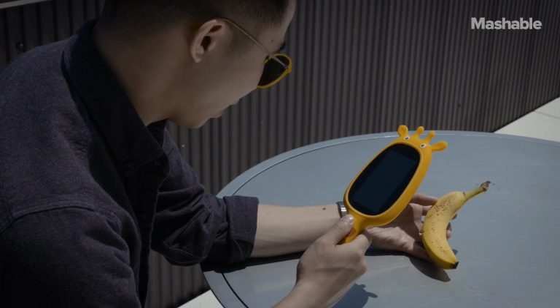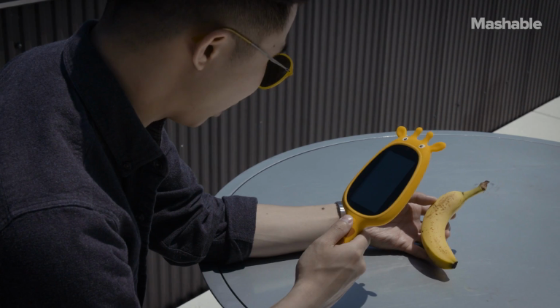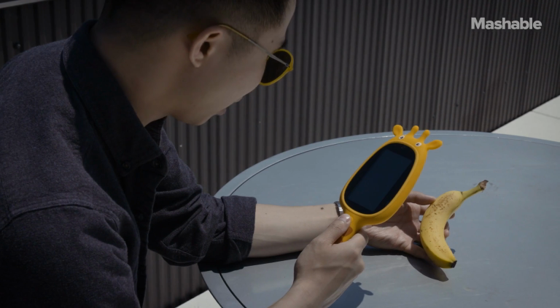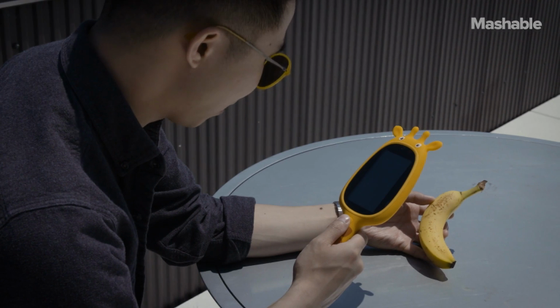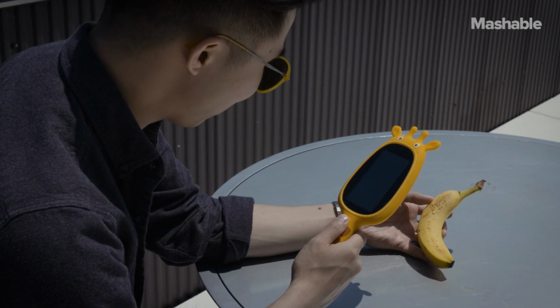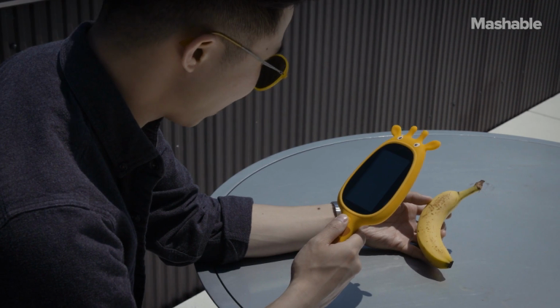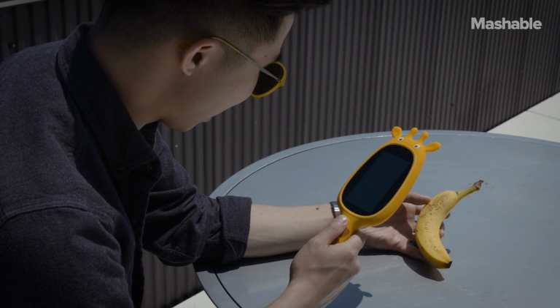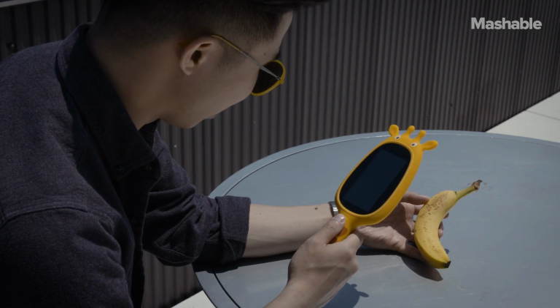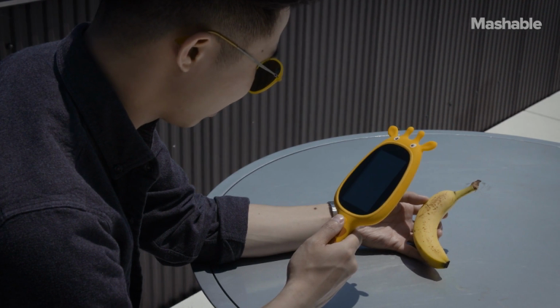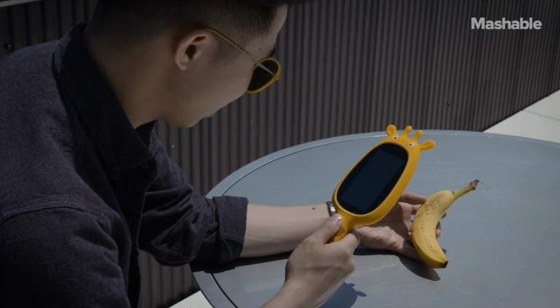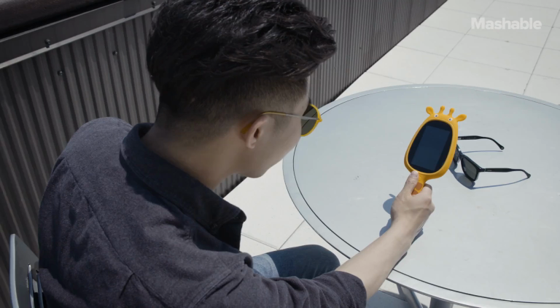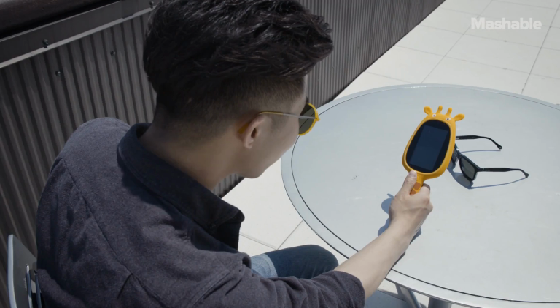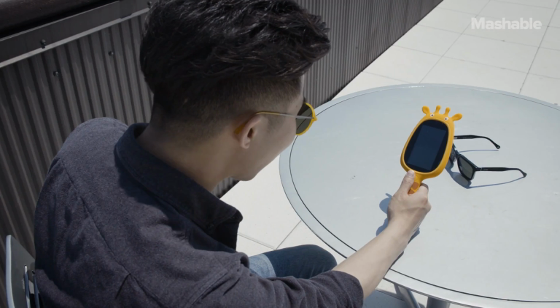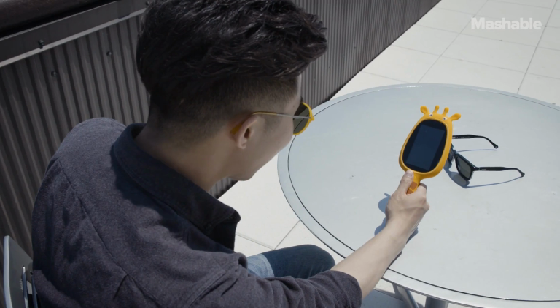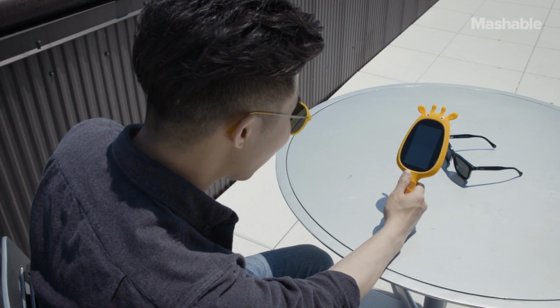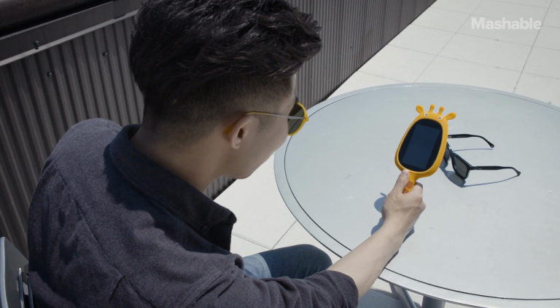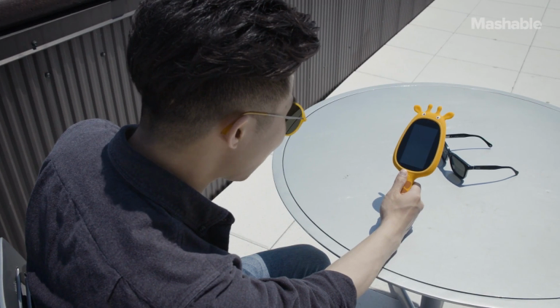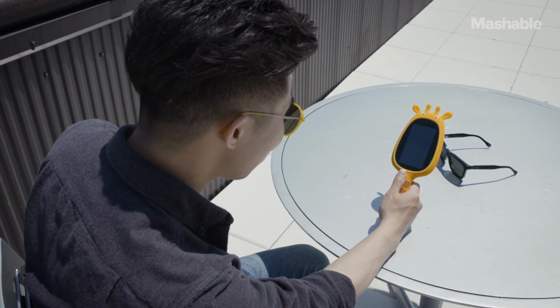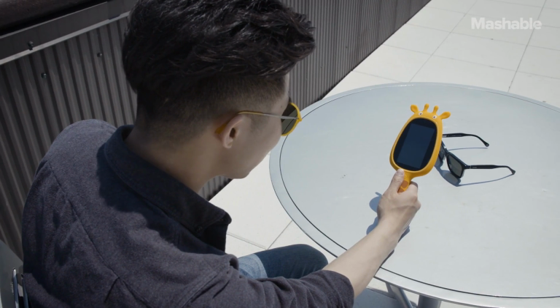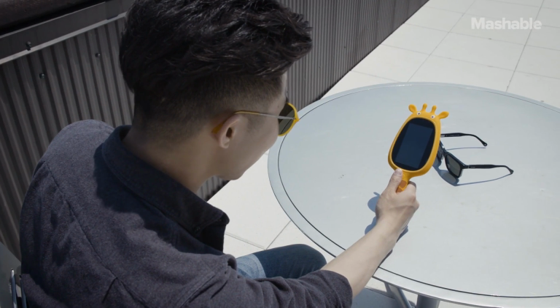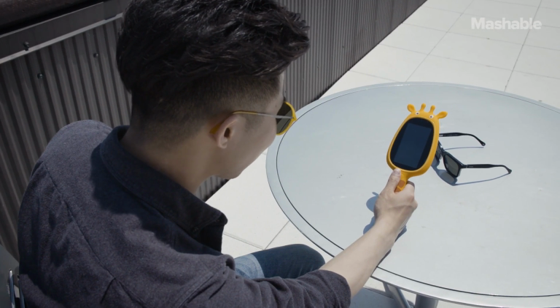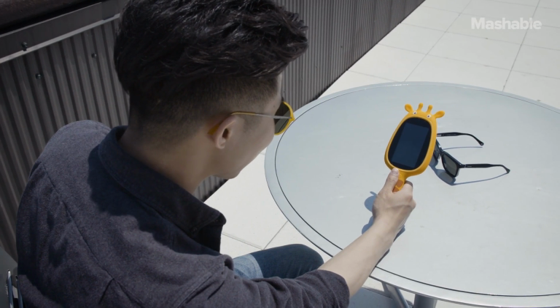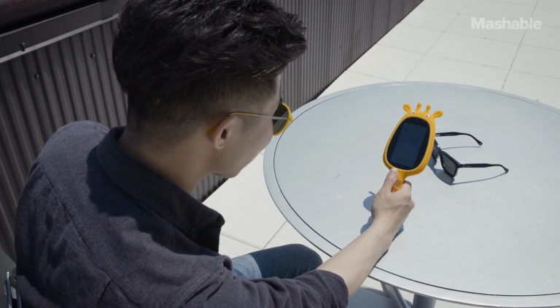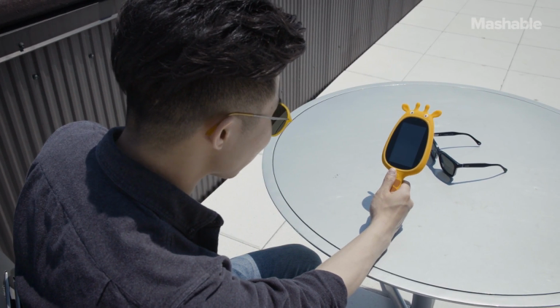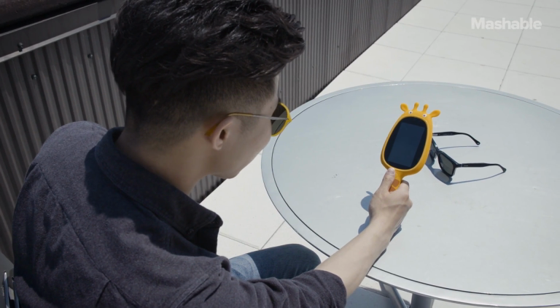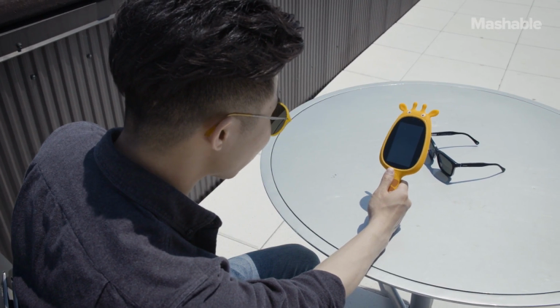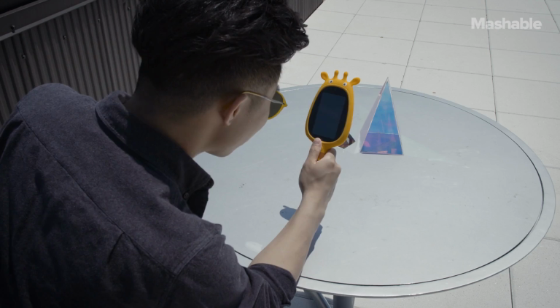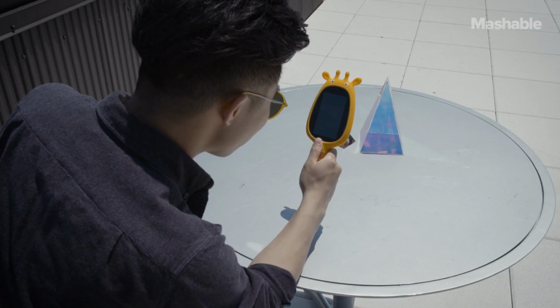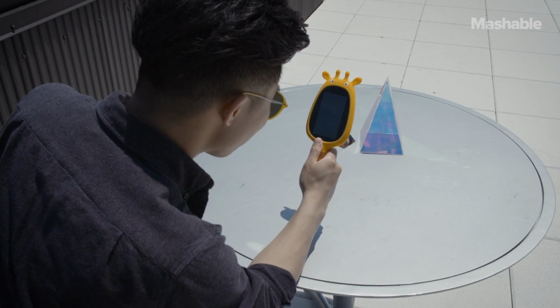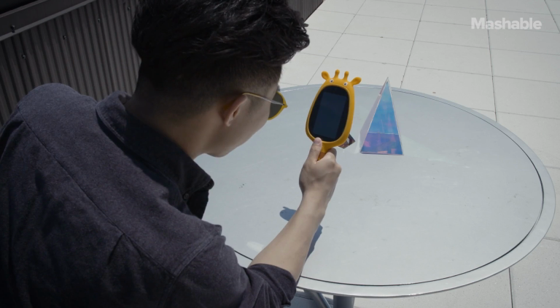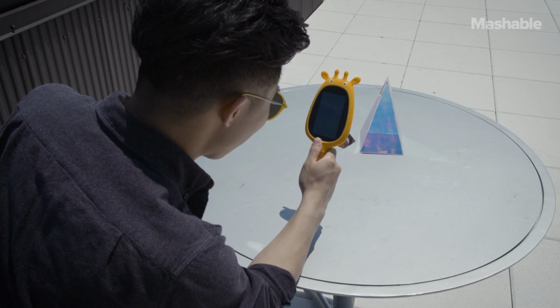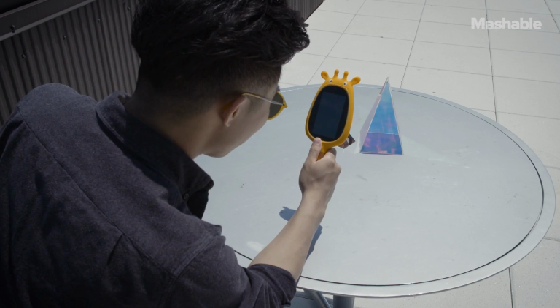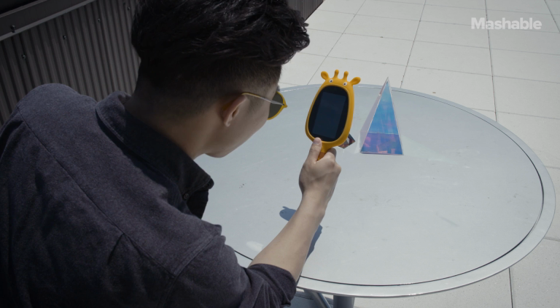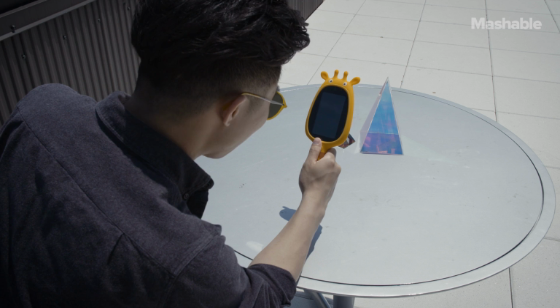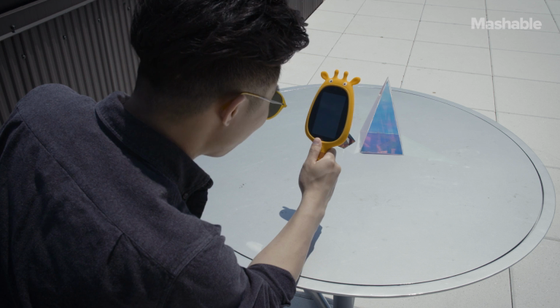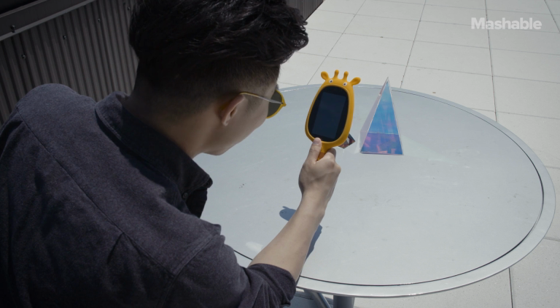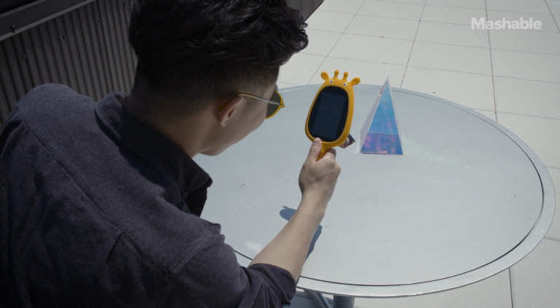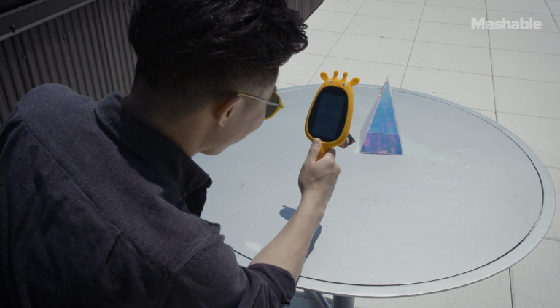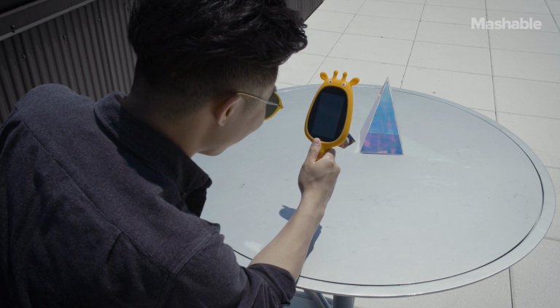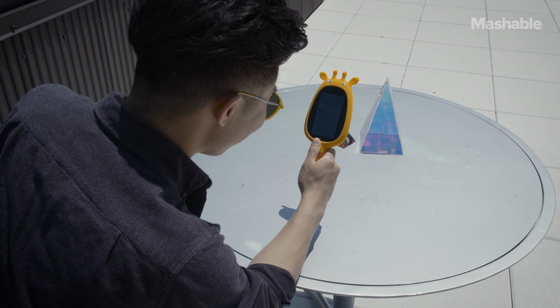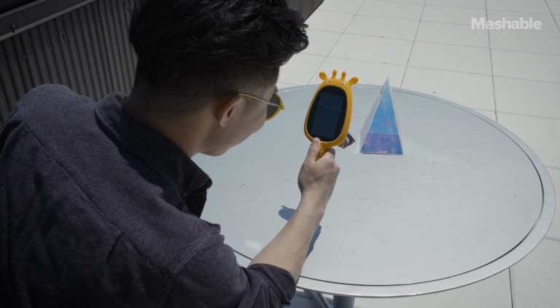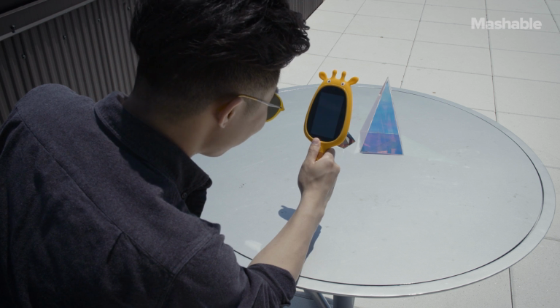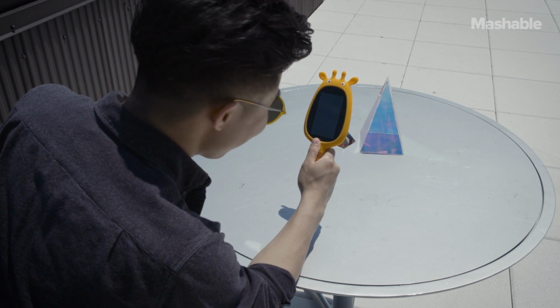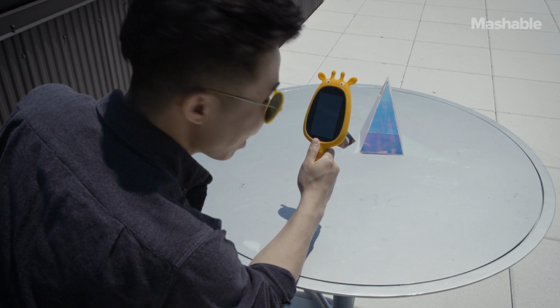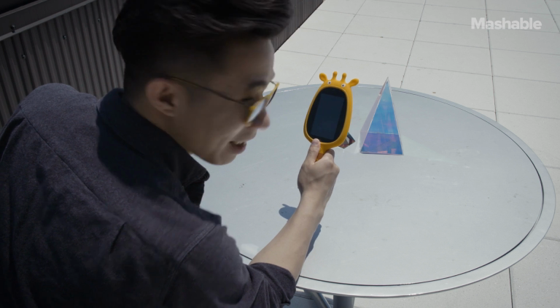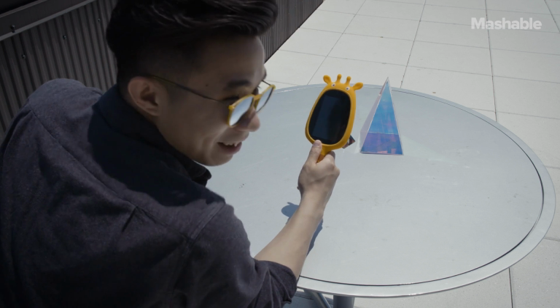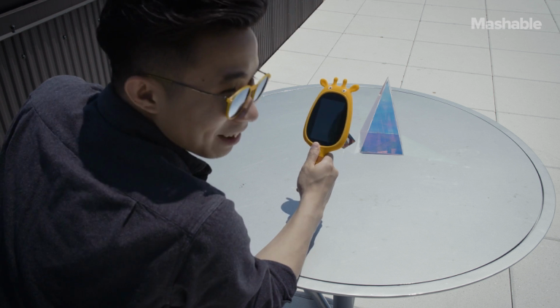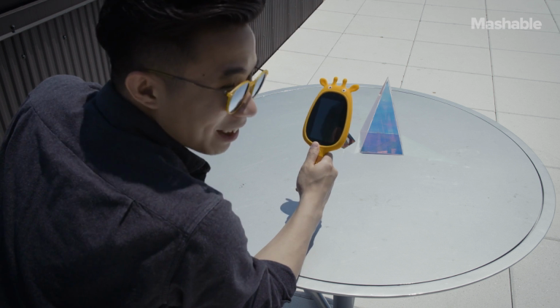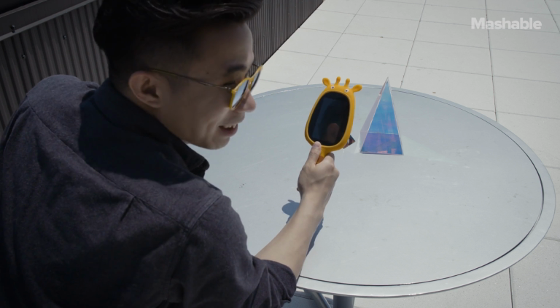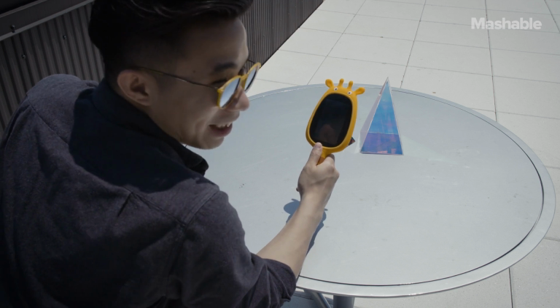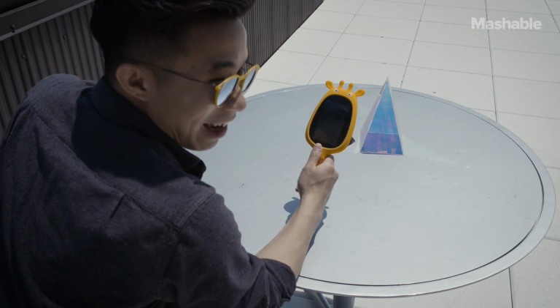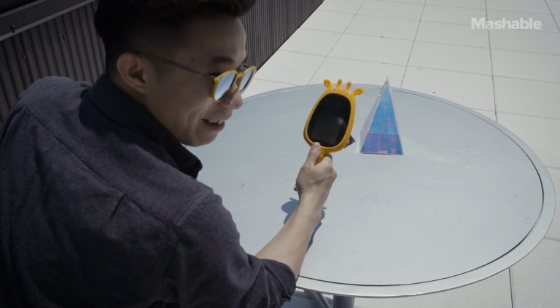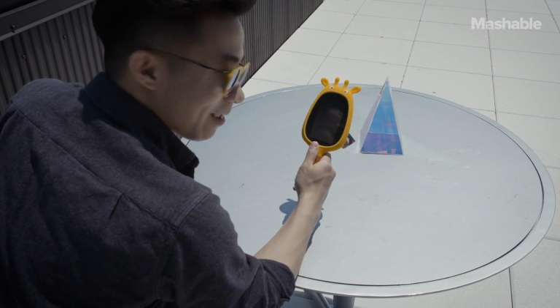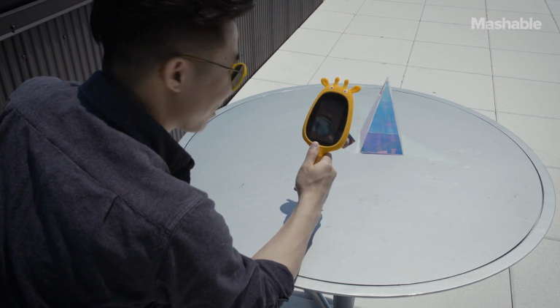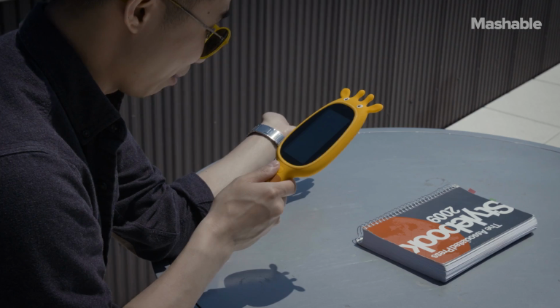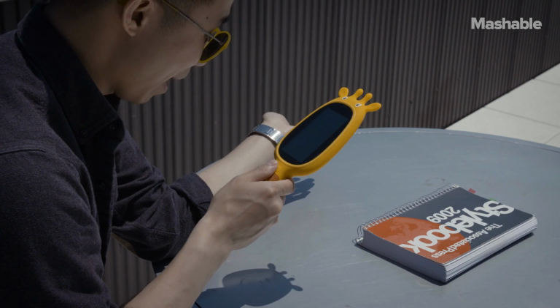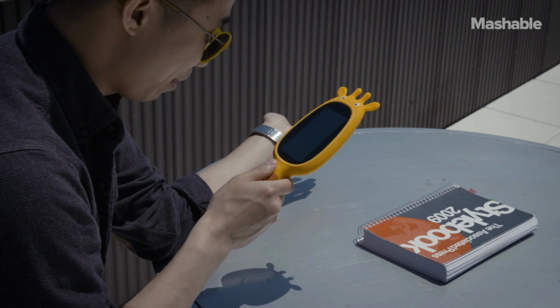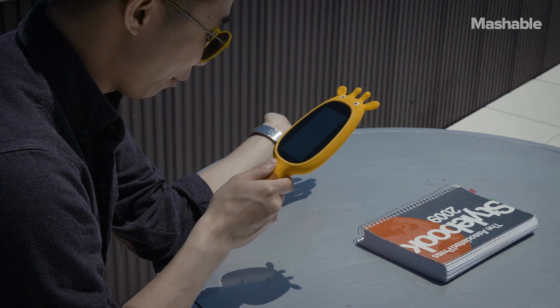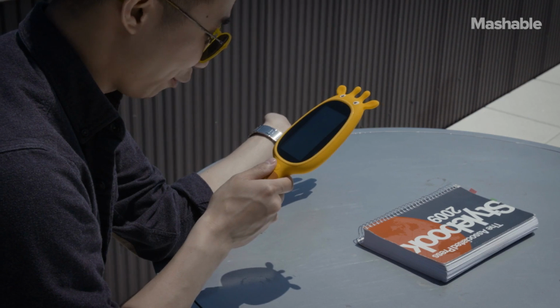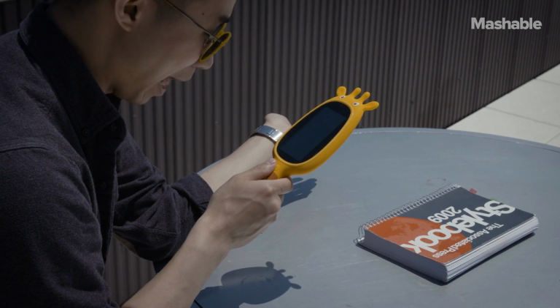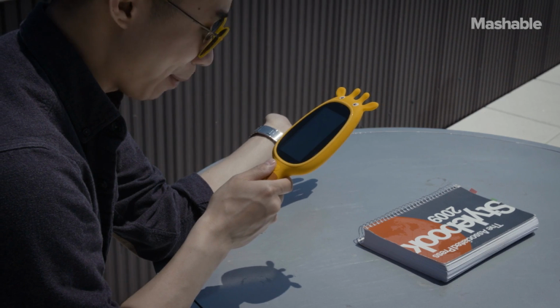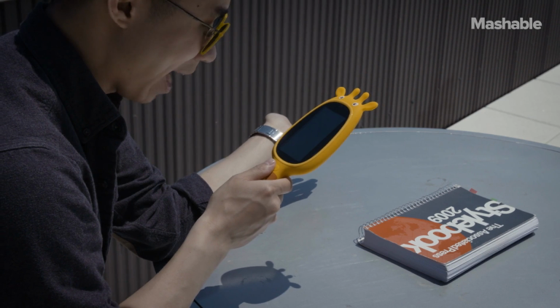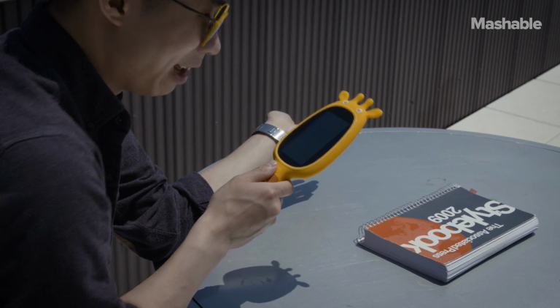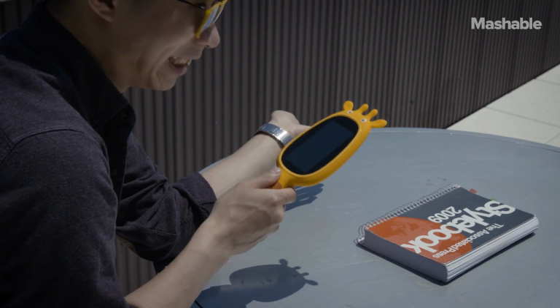It could be banana. It may be sunglasses. This is probably a cone bucket. Close enough. It may be a flat pound.